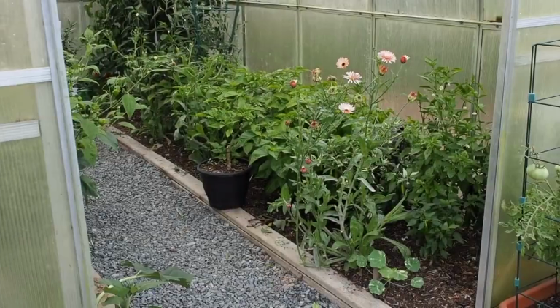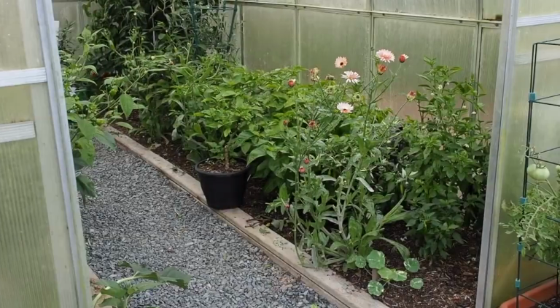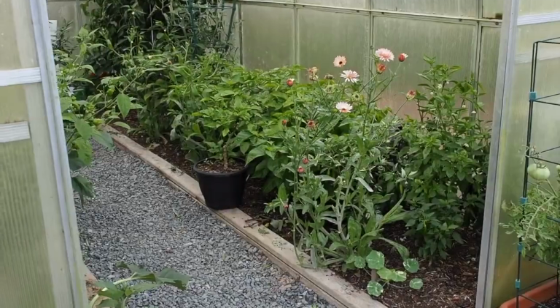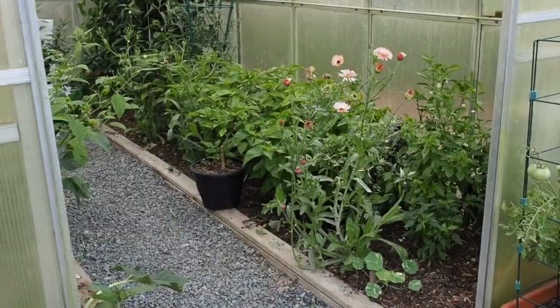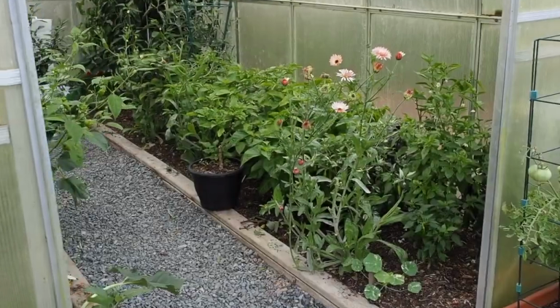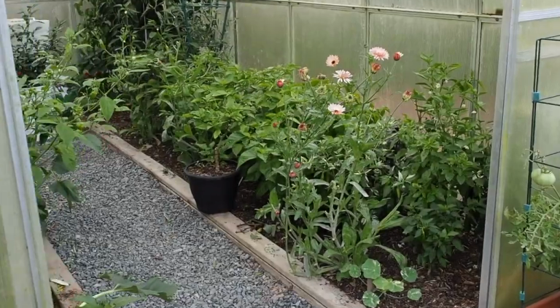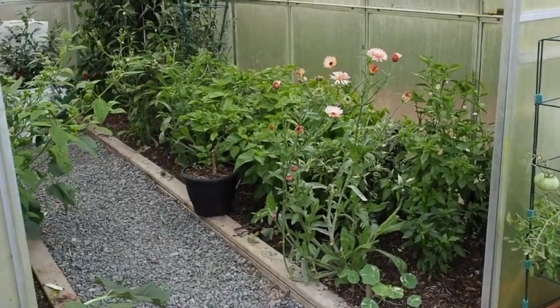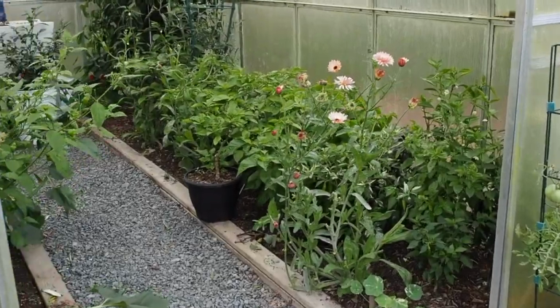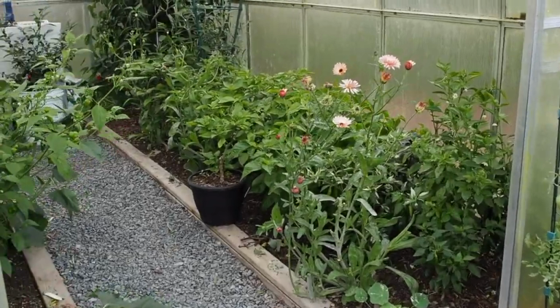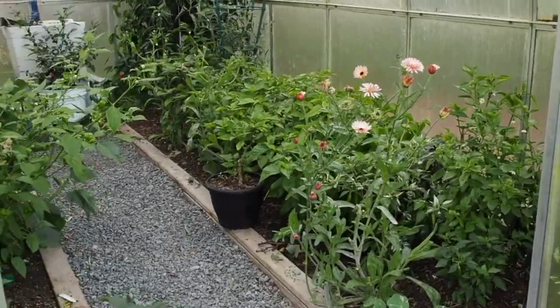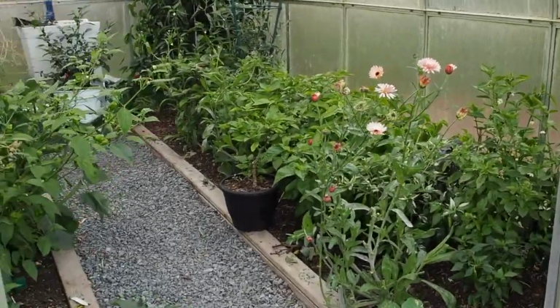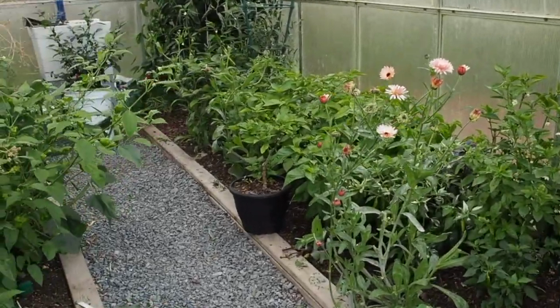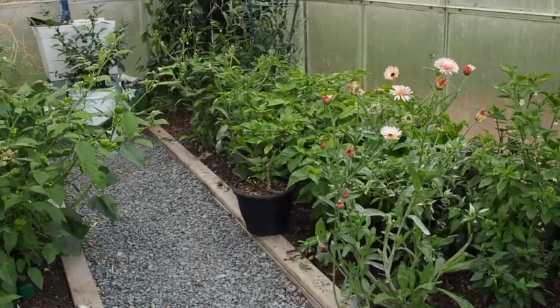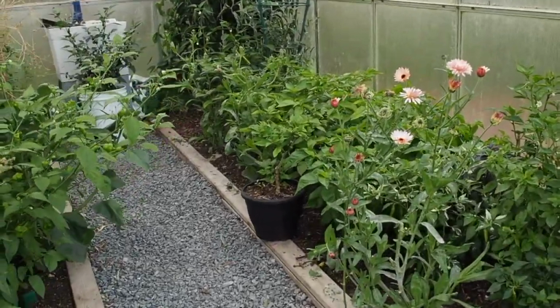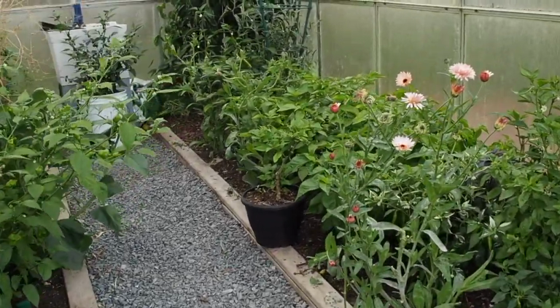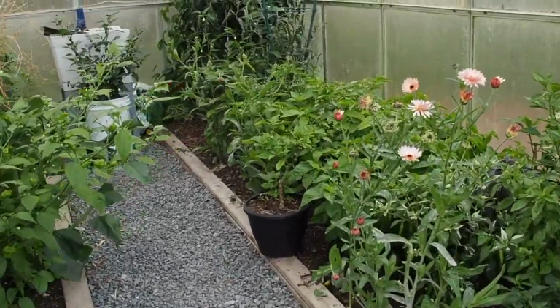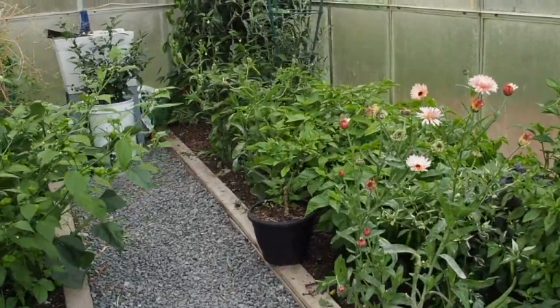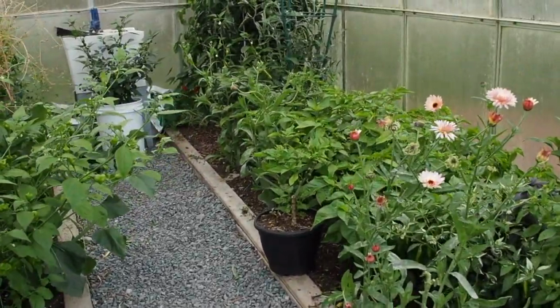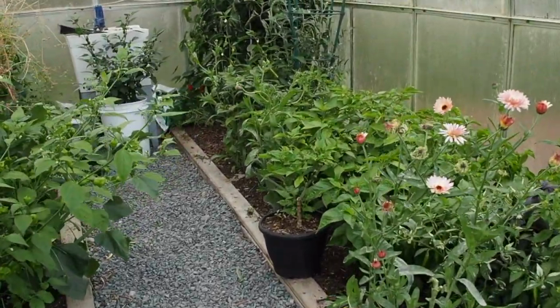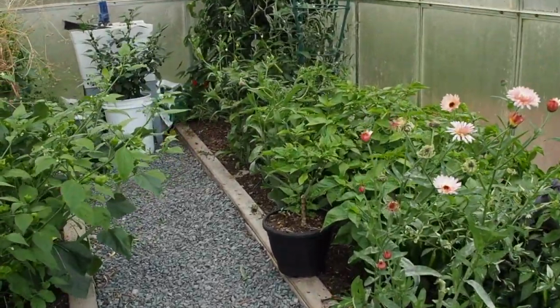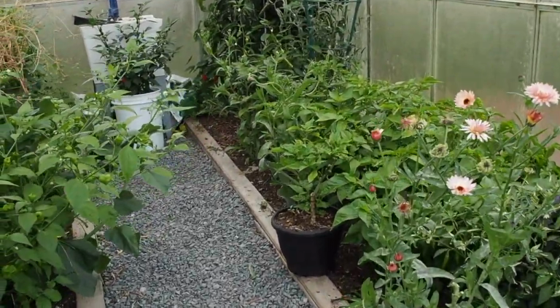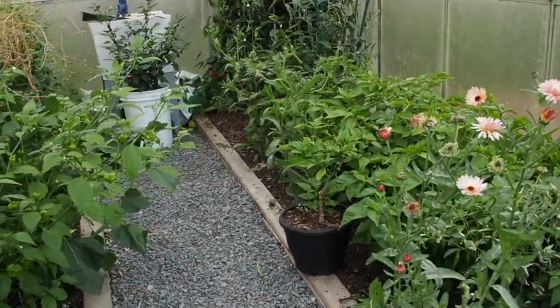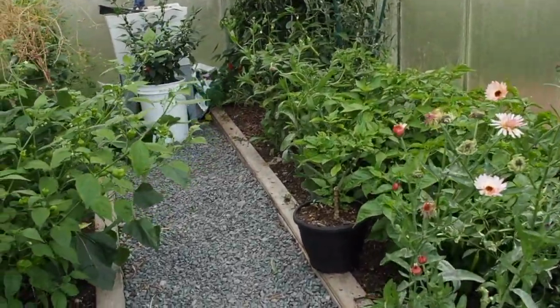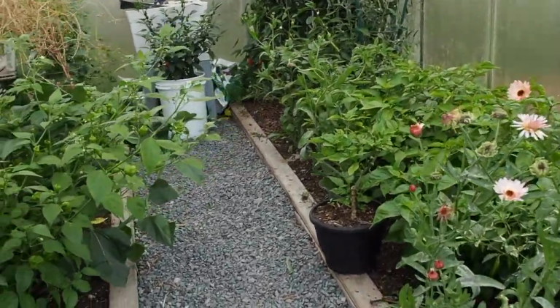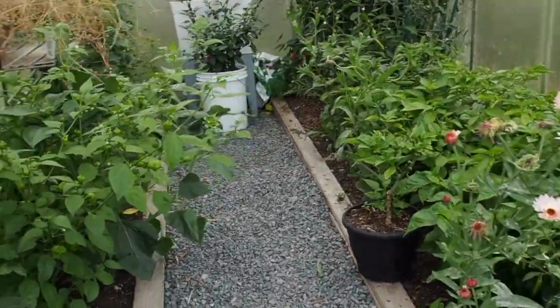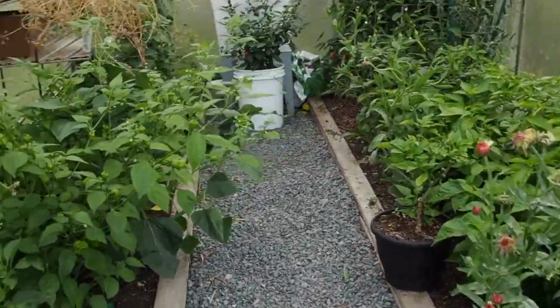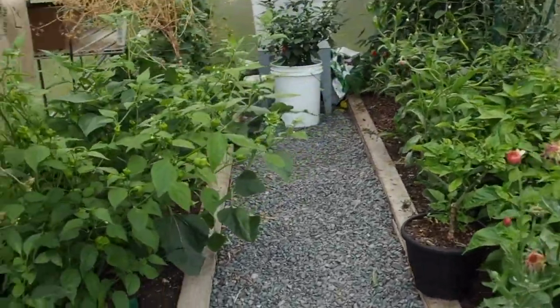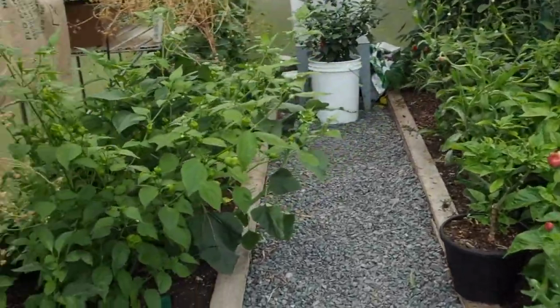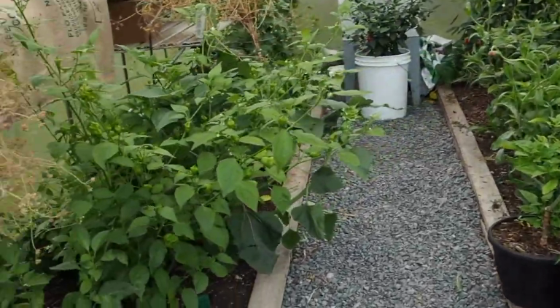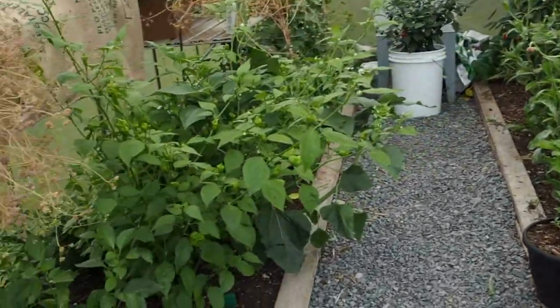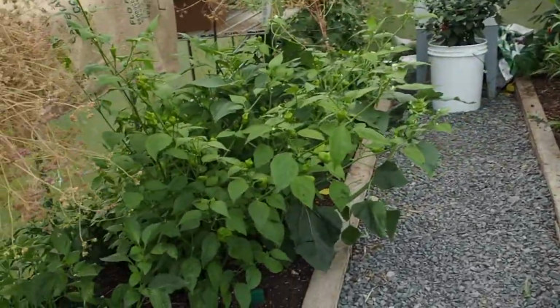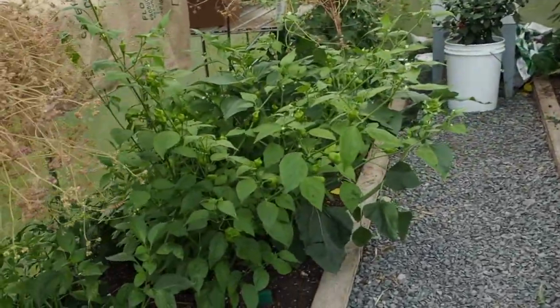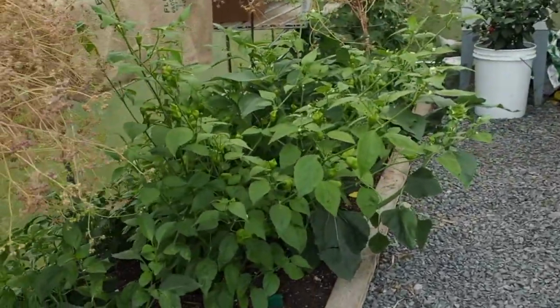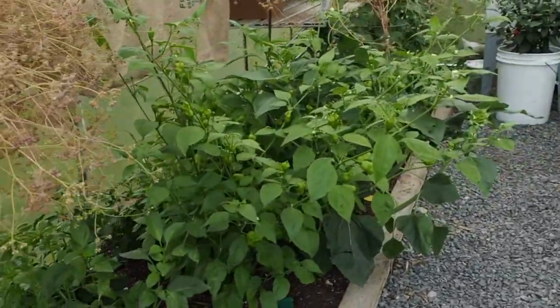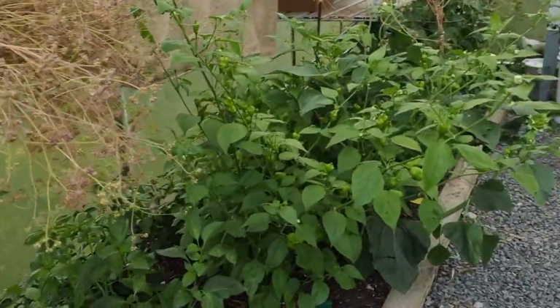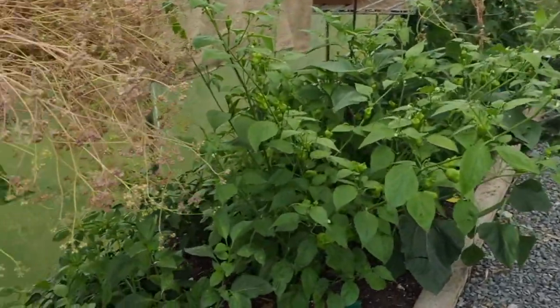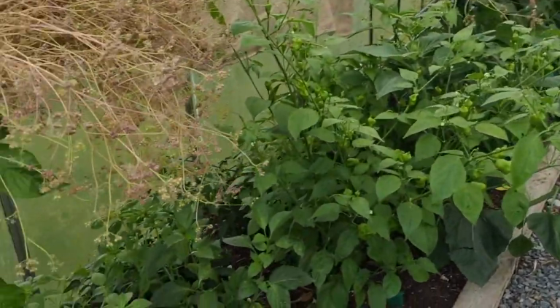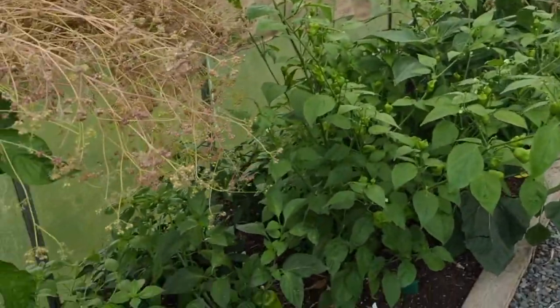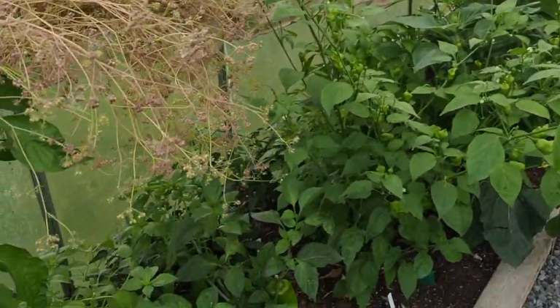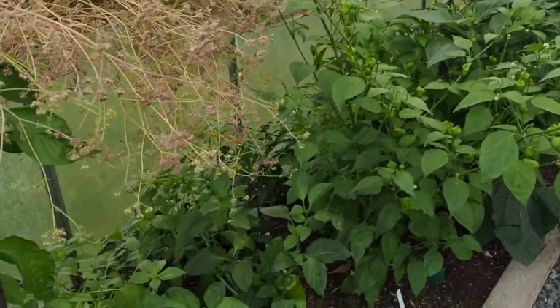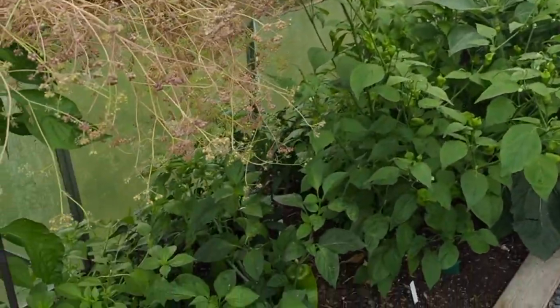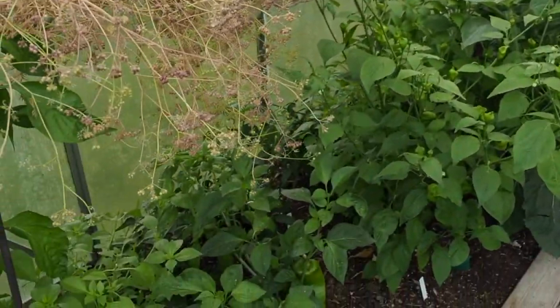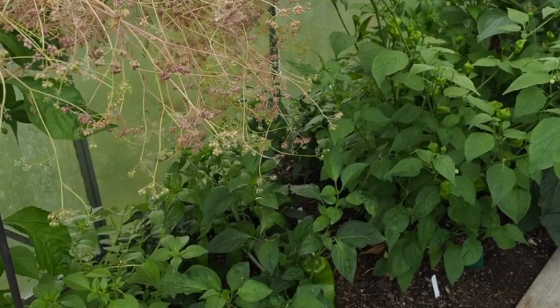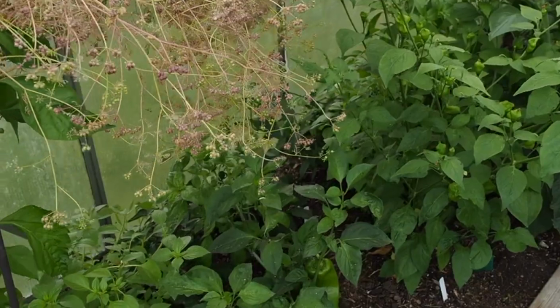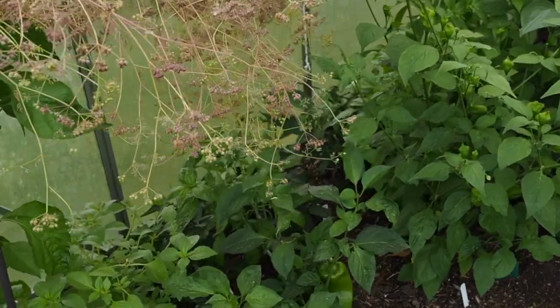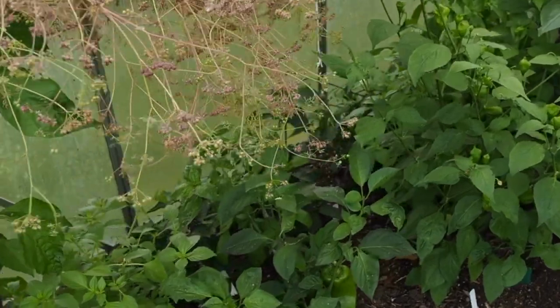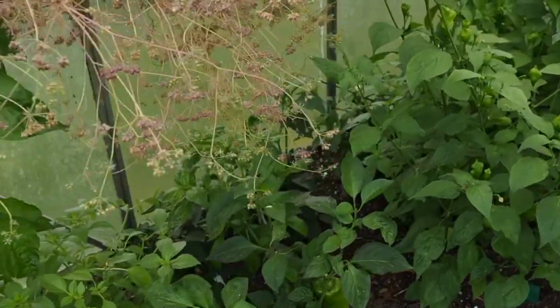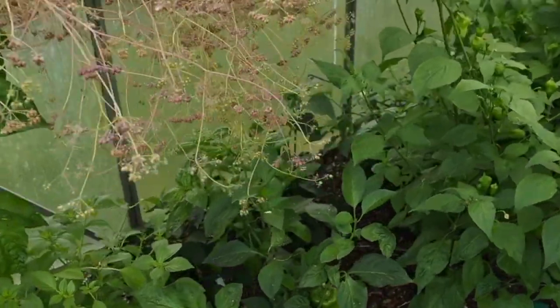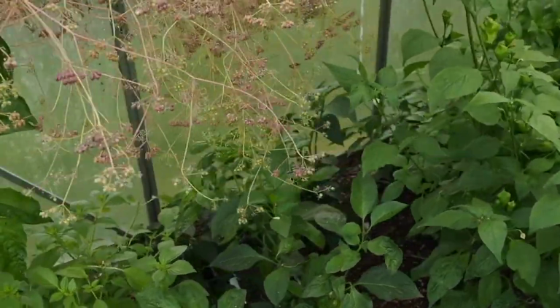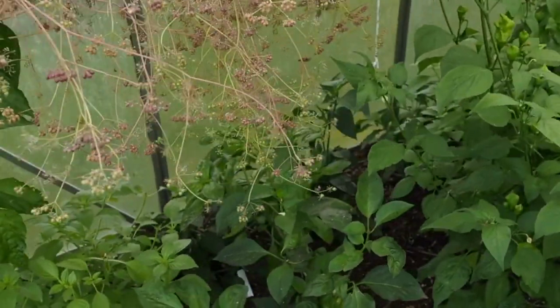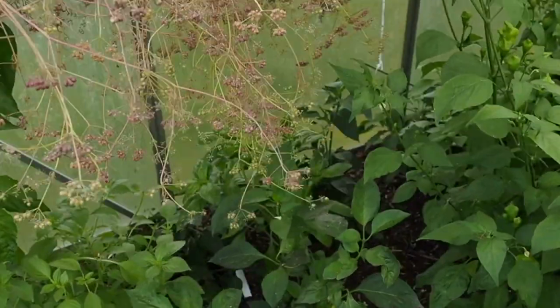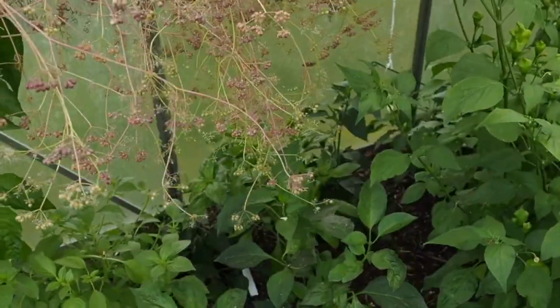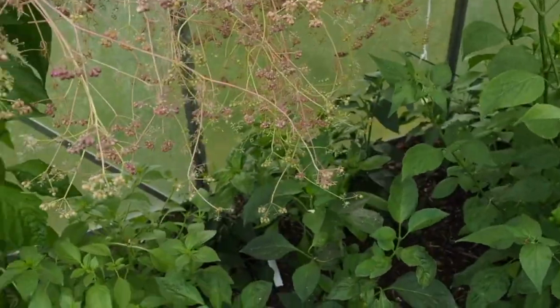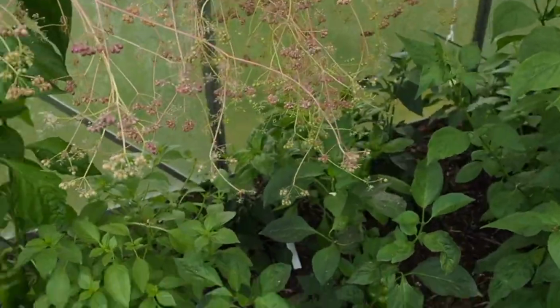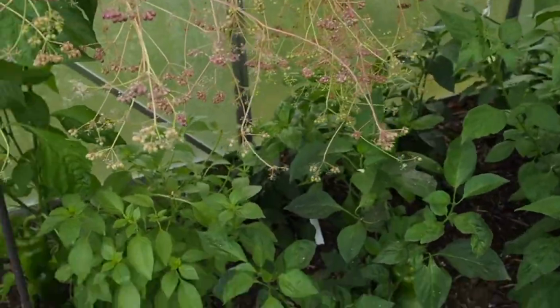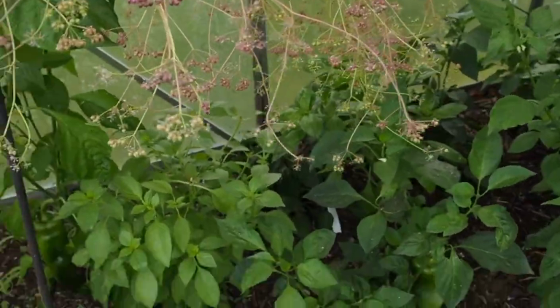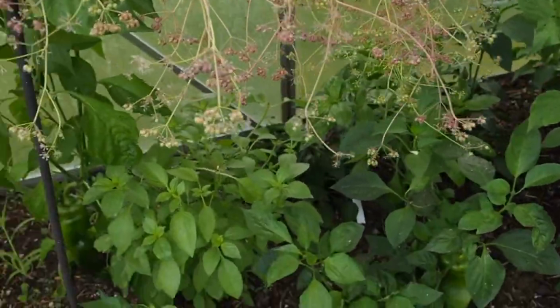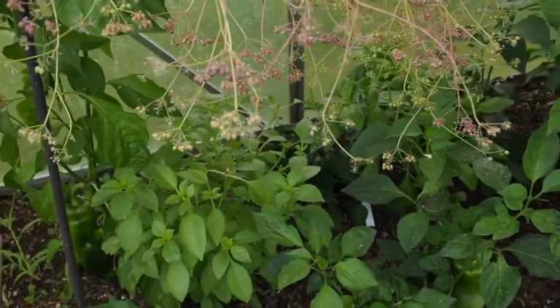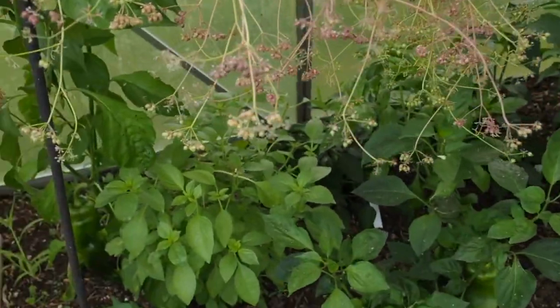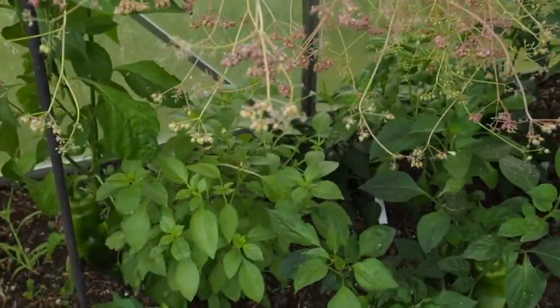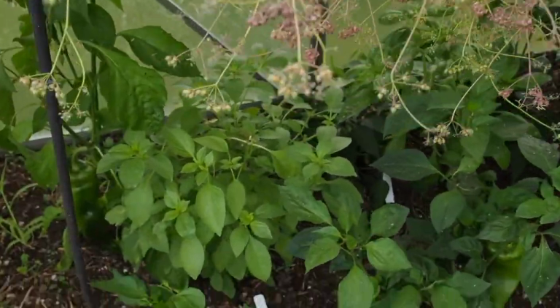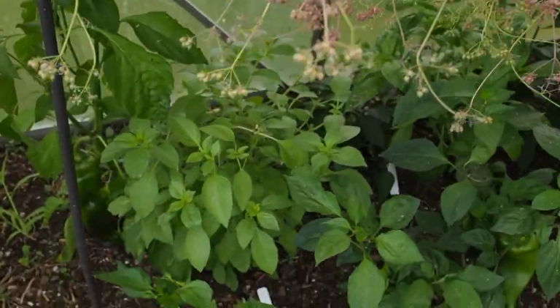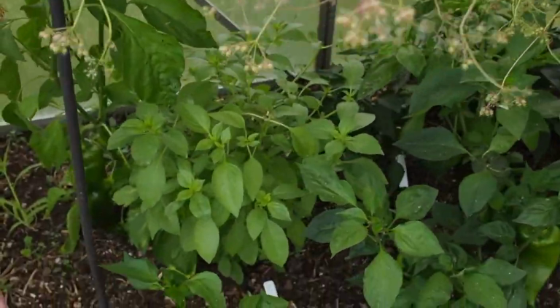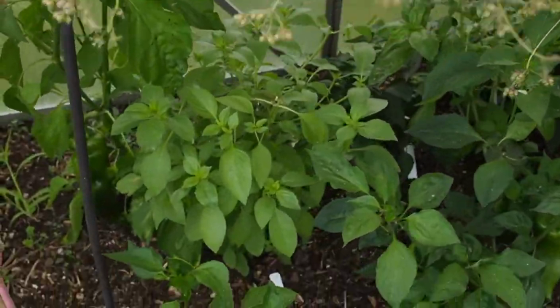Hello and welcome back to Gapy's Greenhouse. I wanted to do an end of June update on the sweet peppers here in the greenhouse.